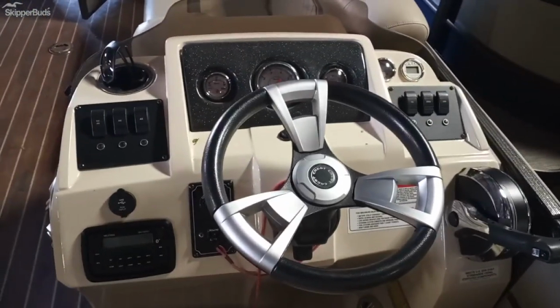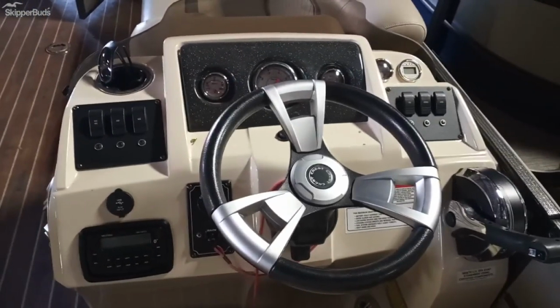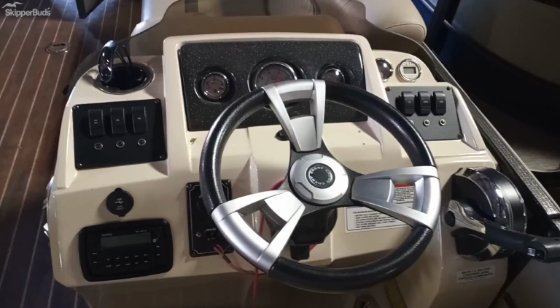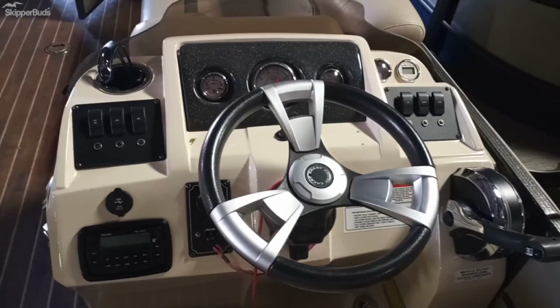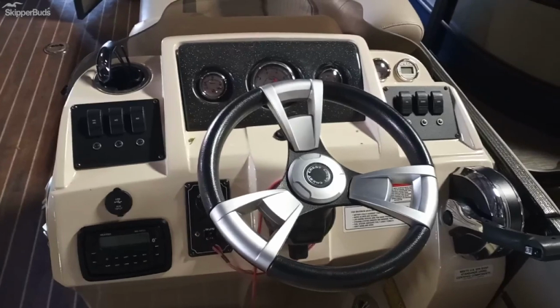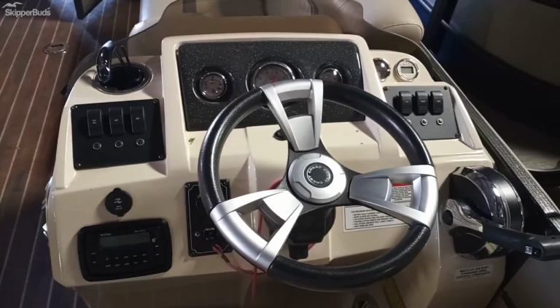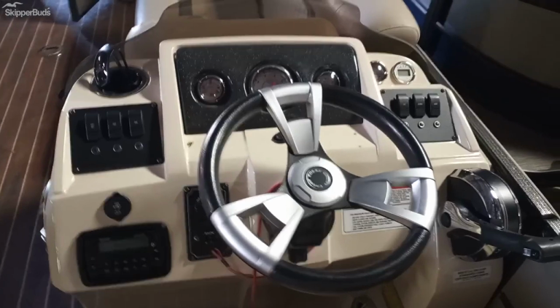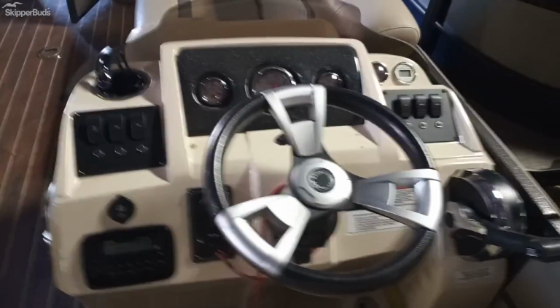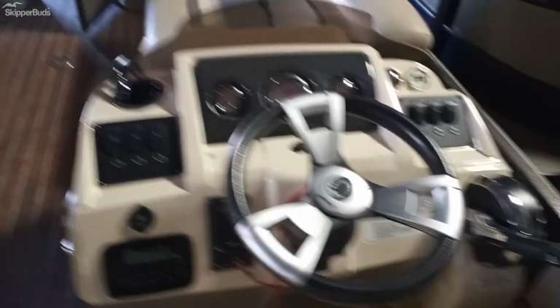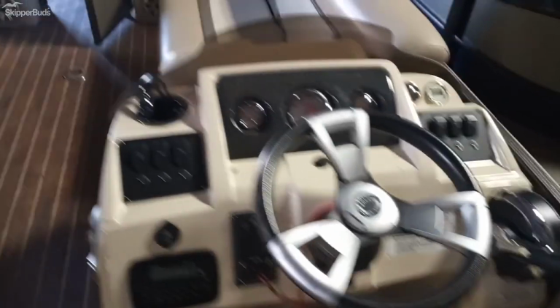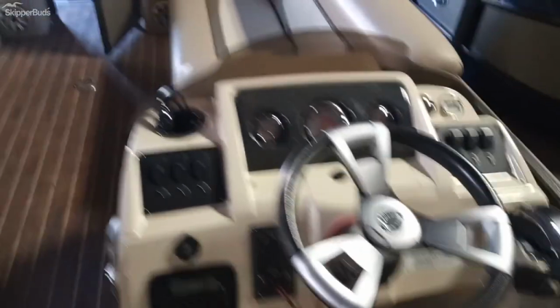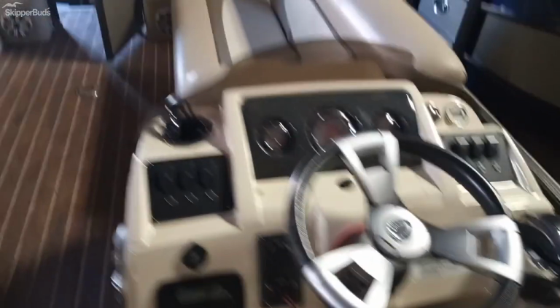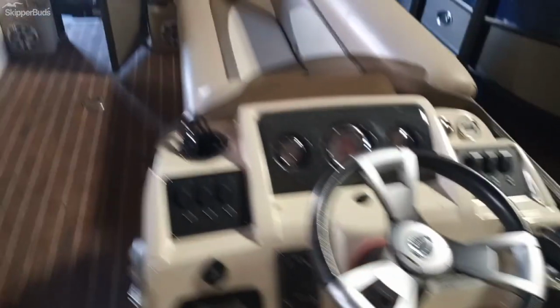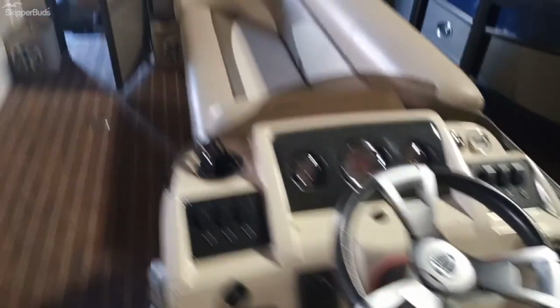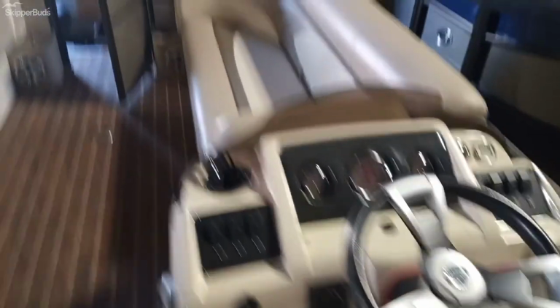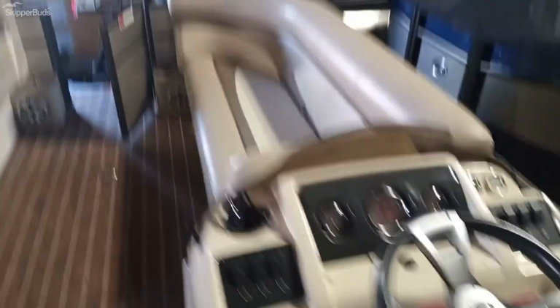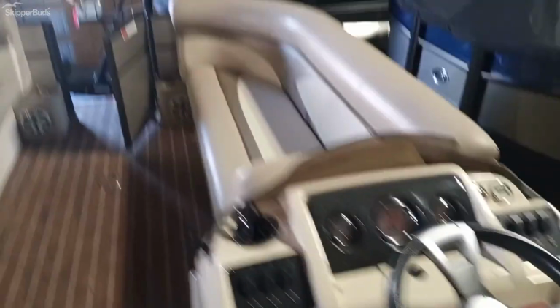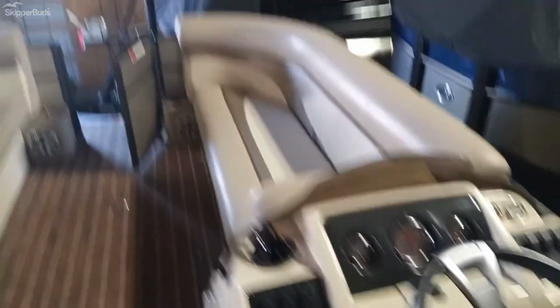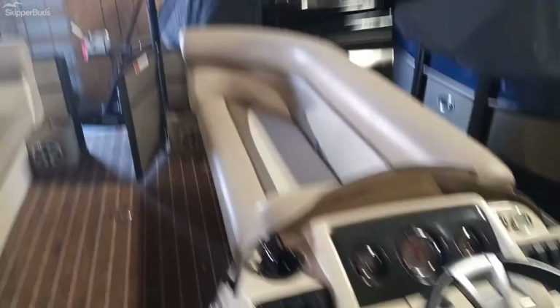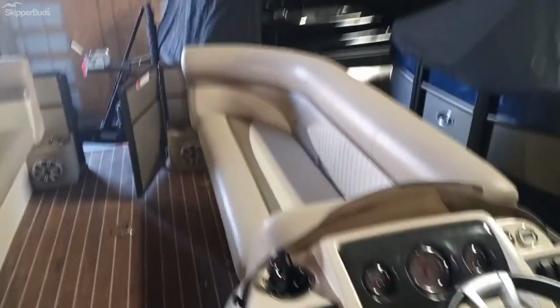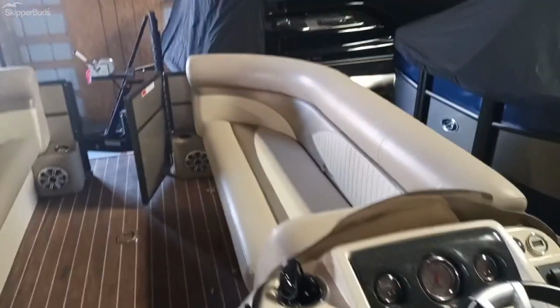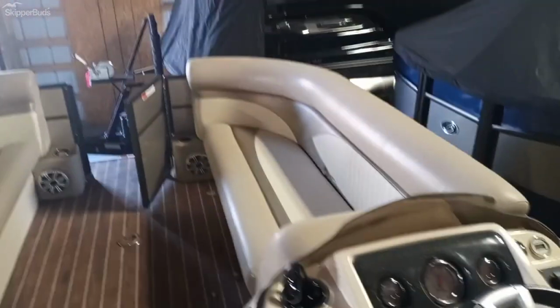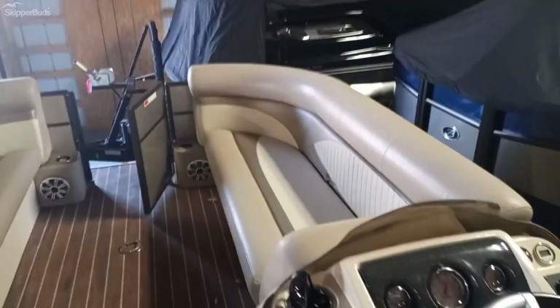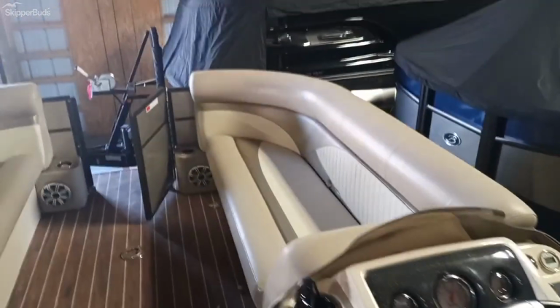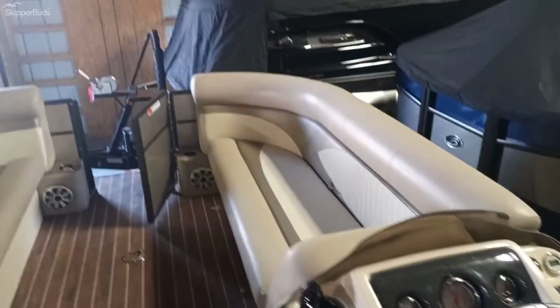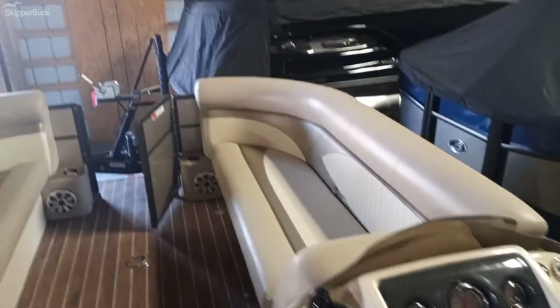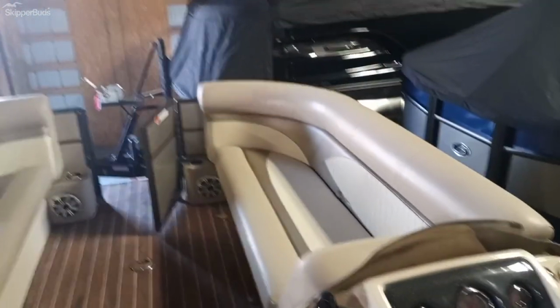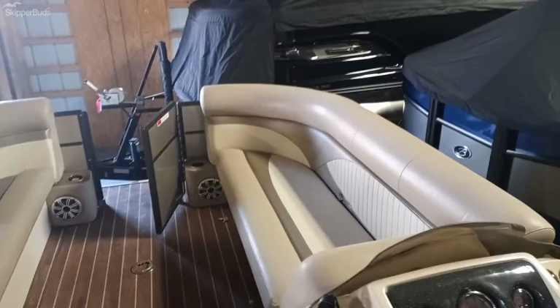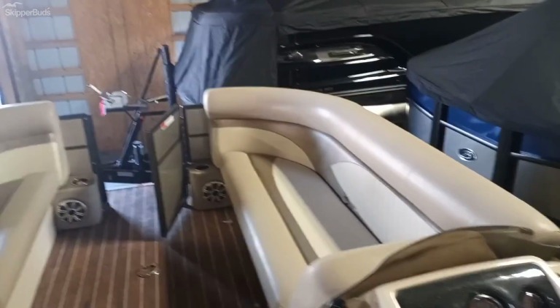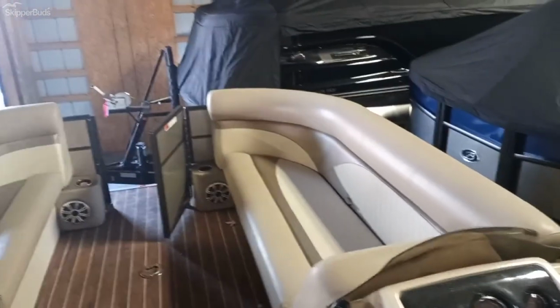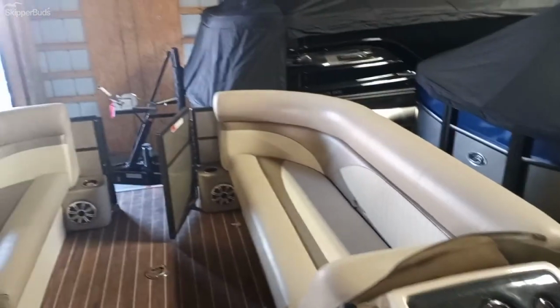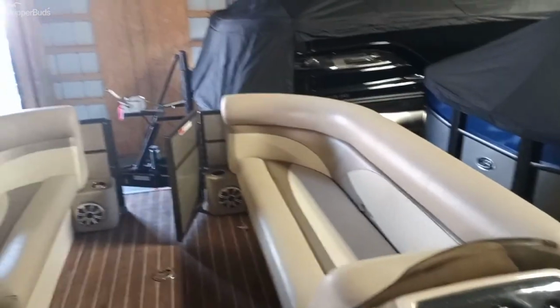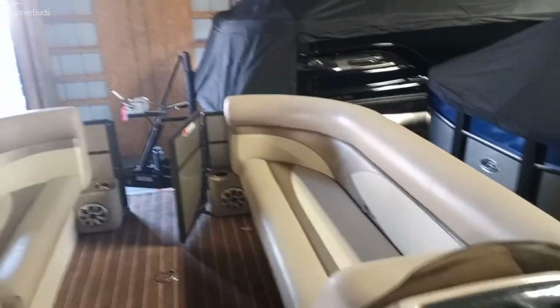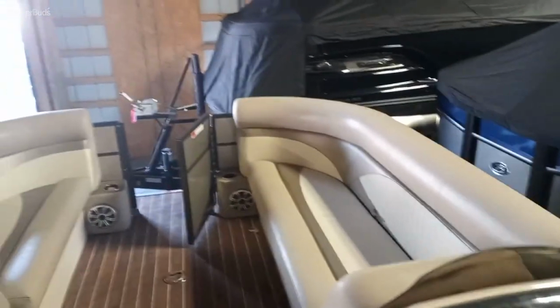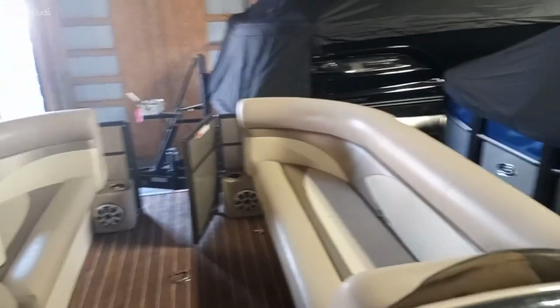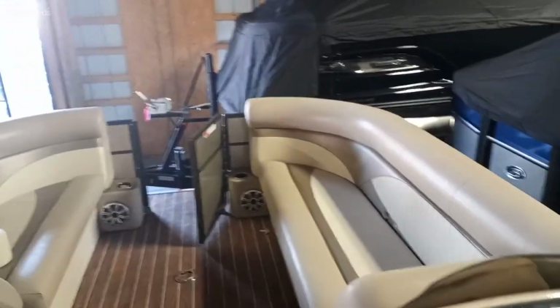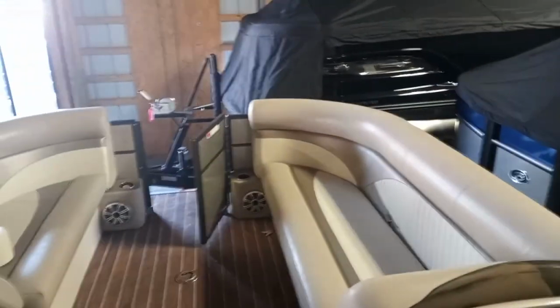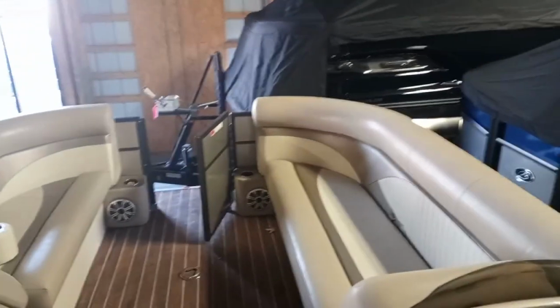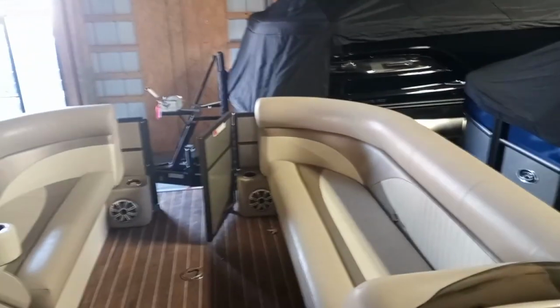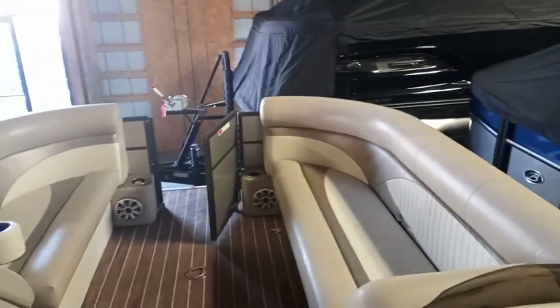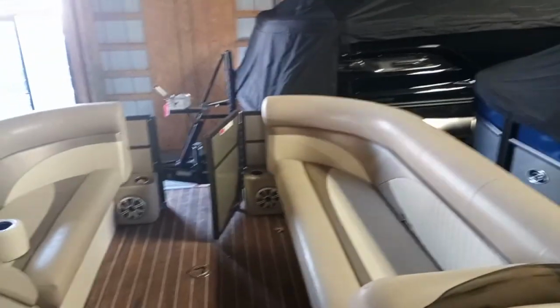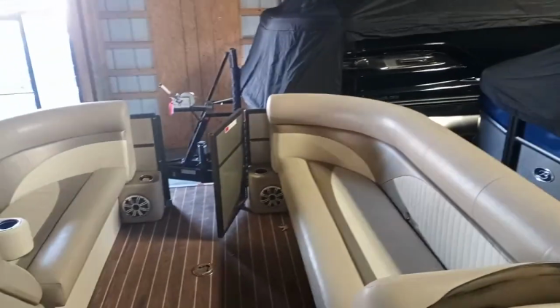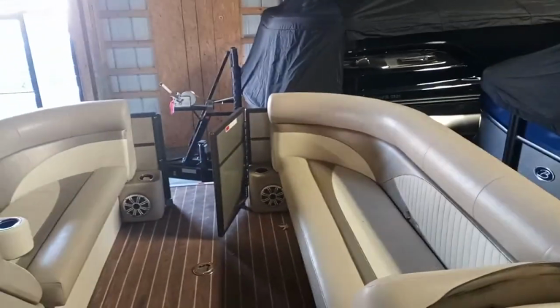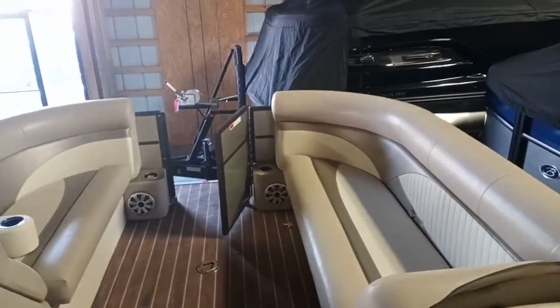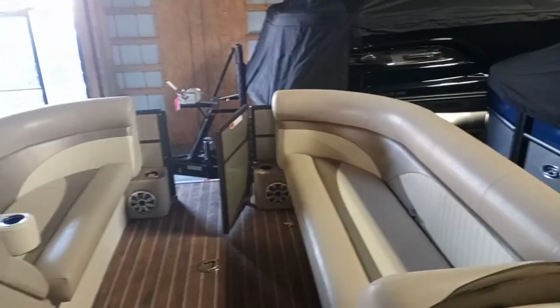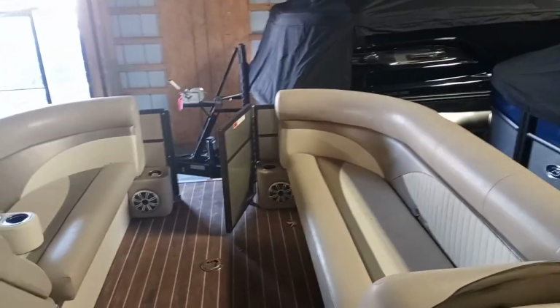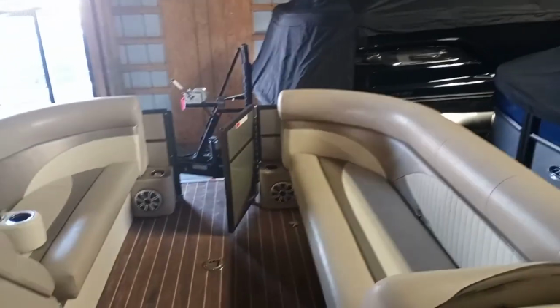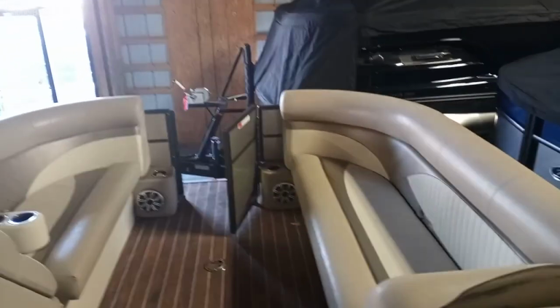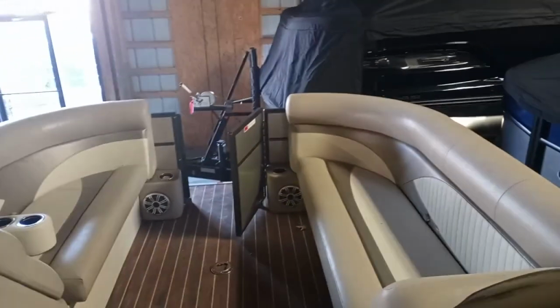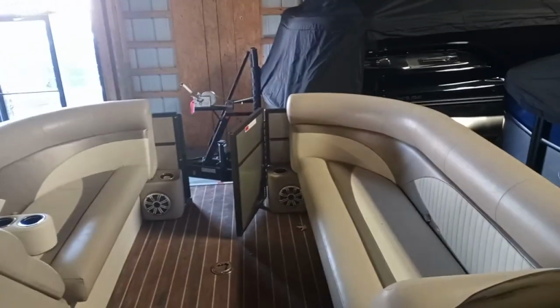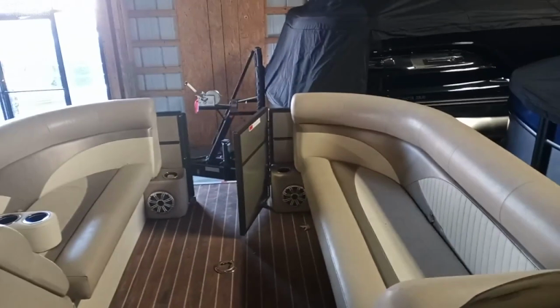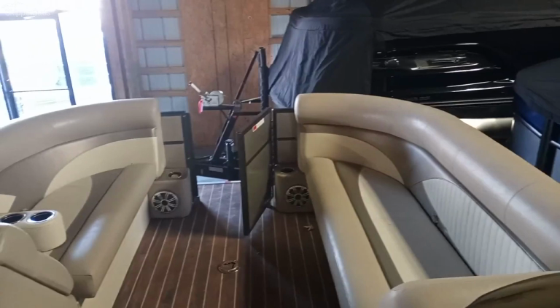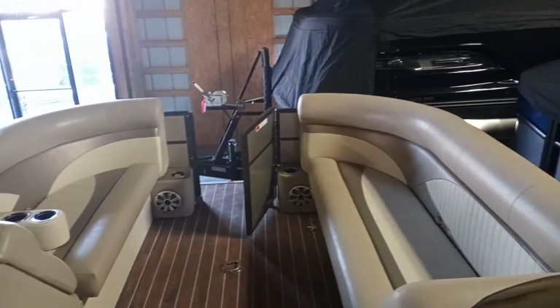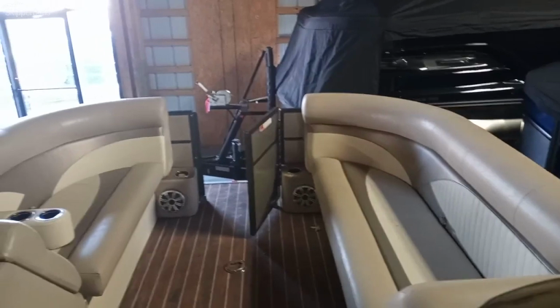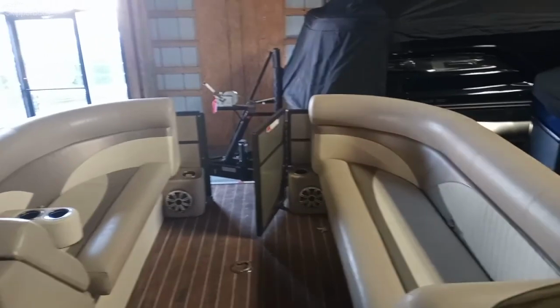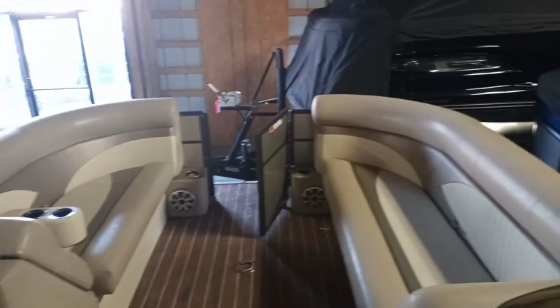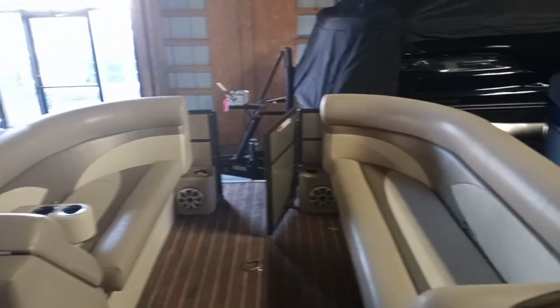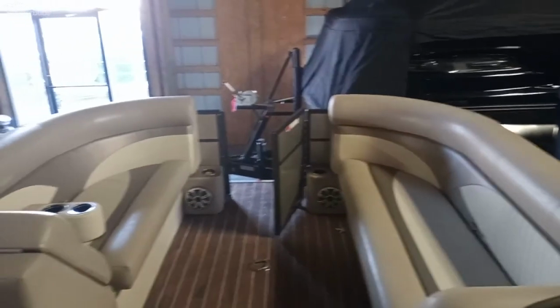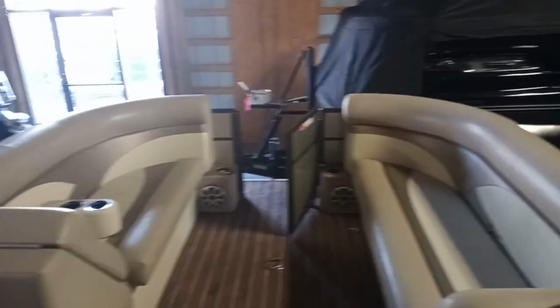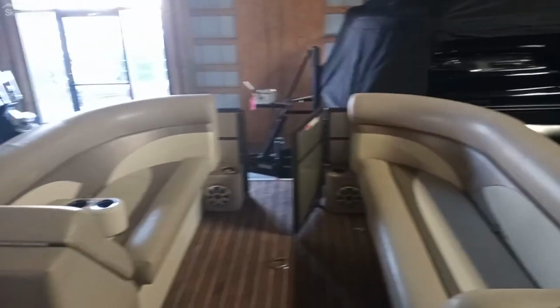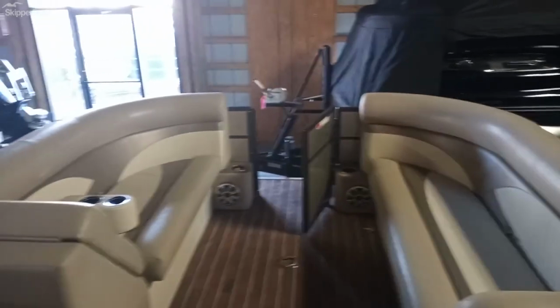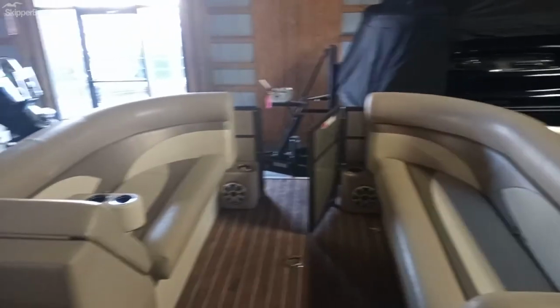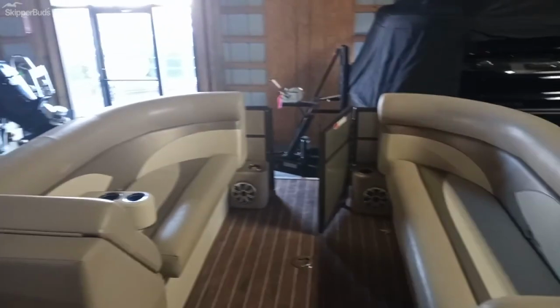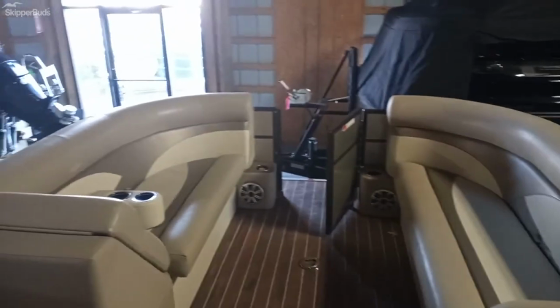Very nice boat. It's a 2018 Crest 230 SL — it's a Crest number two.